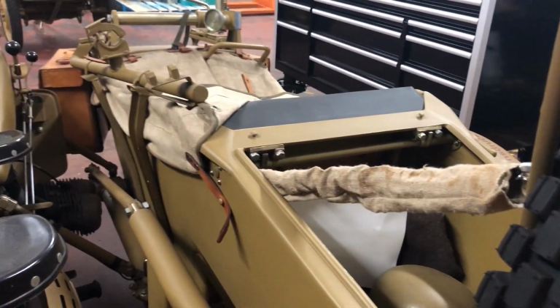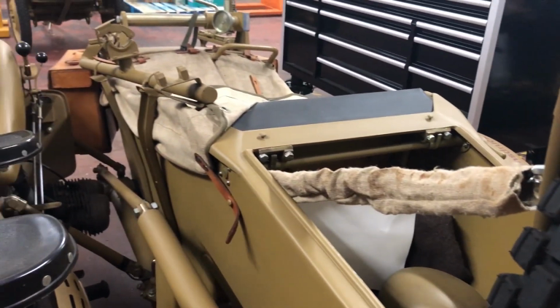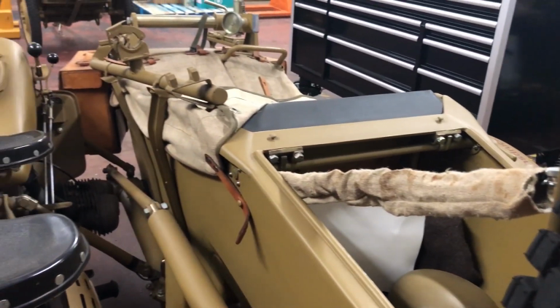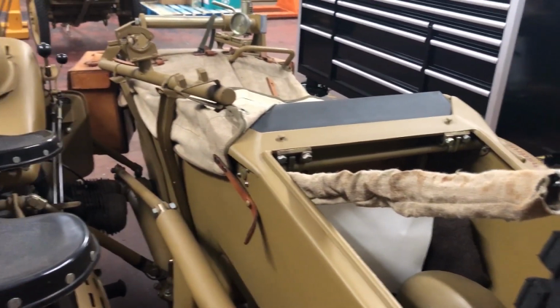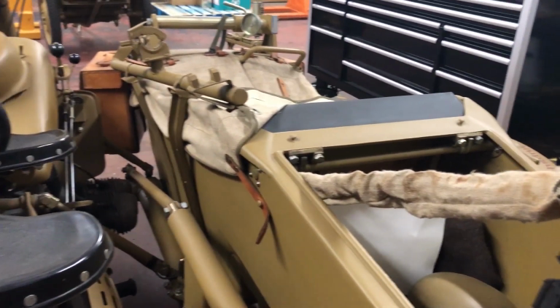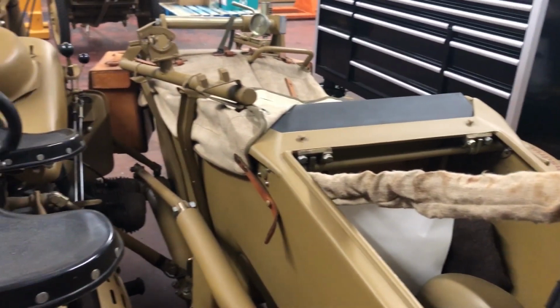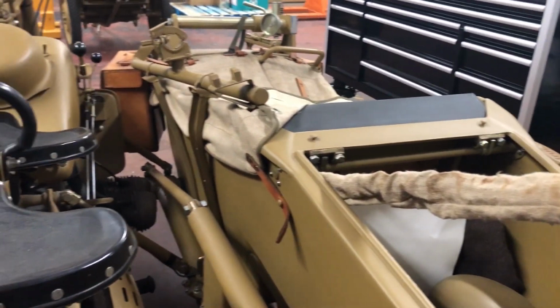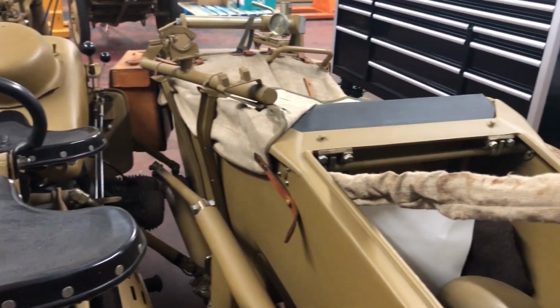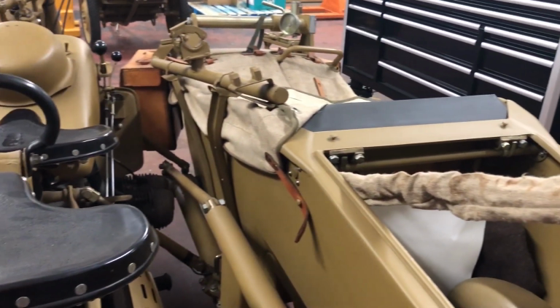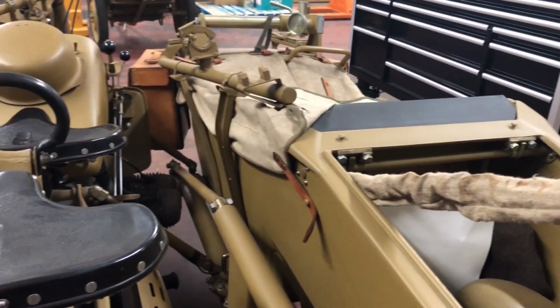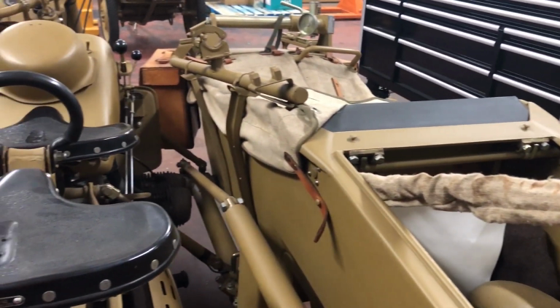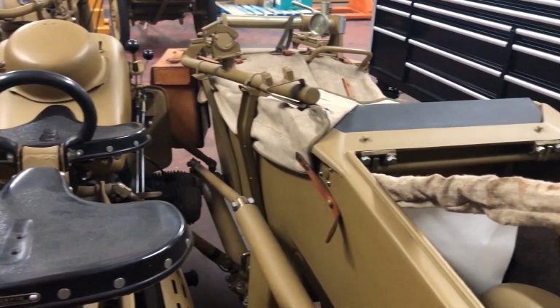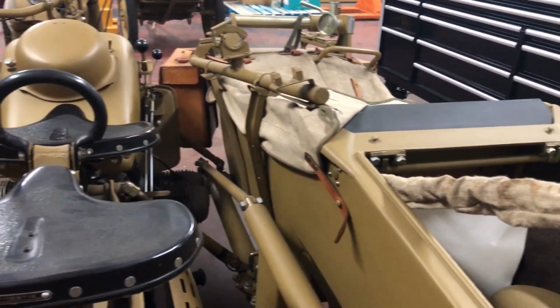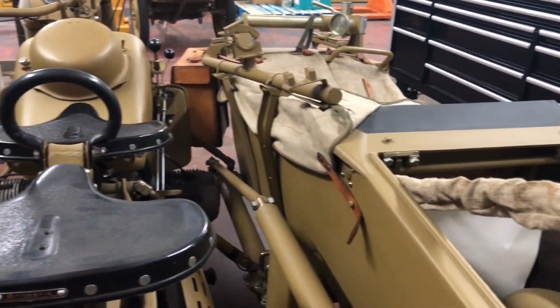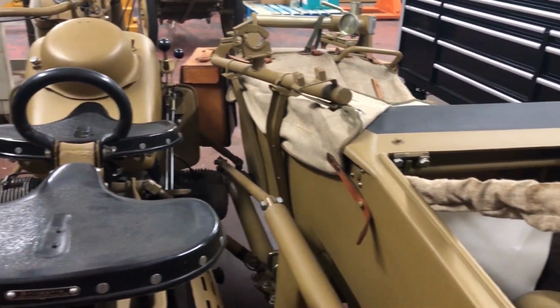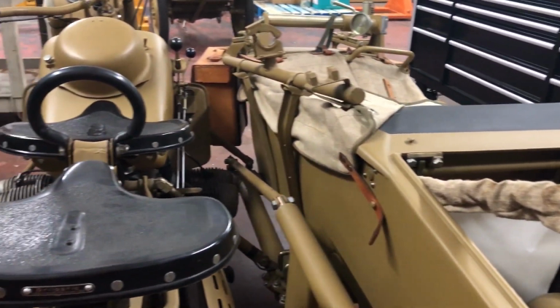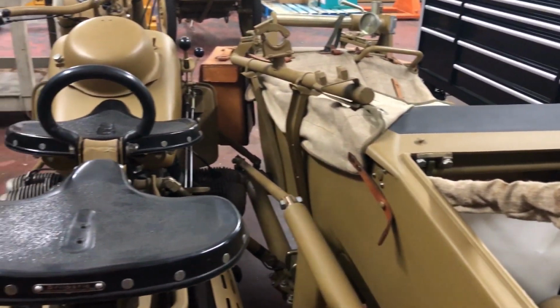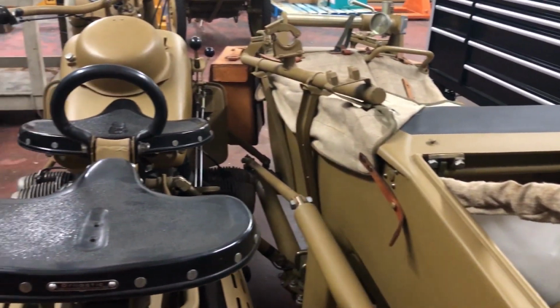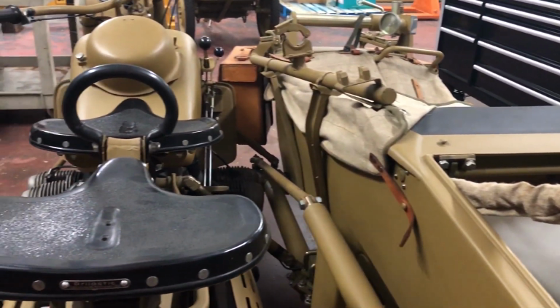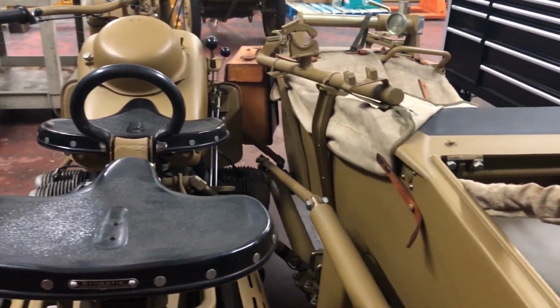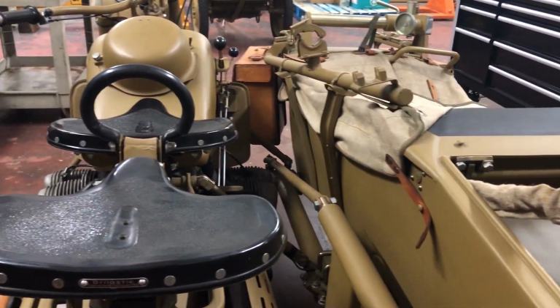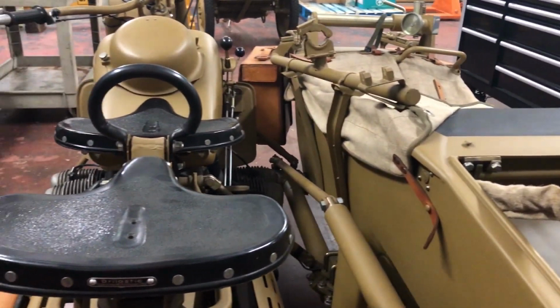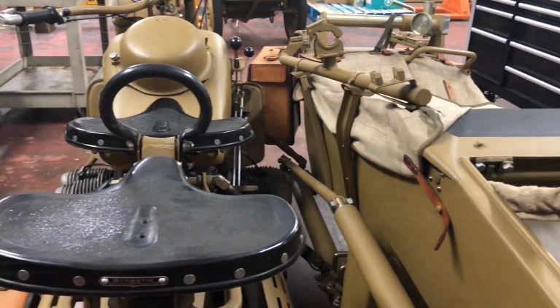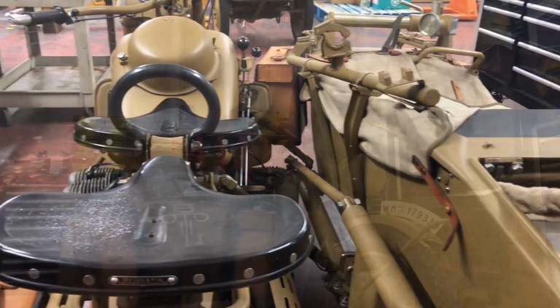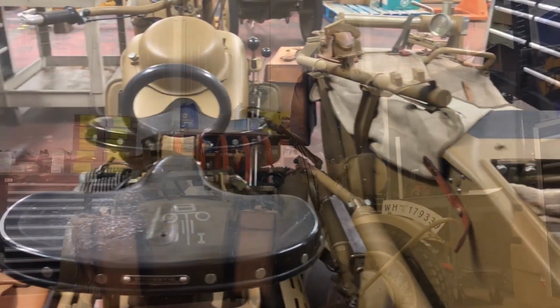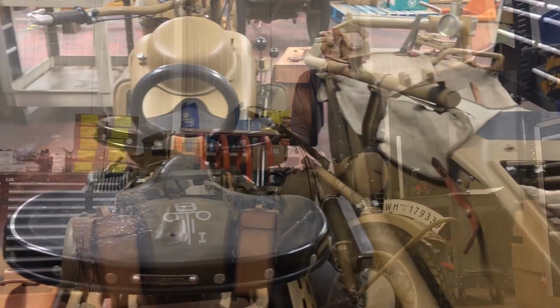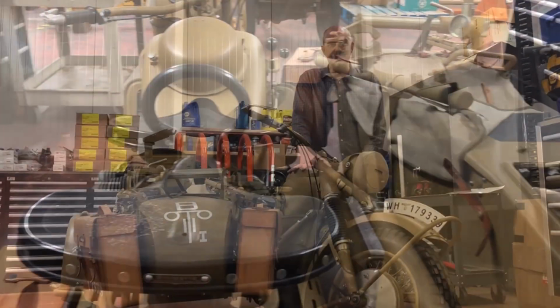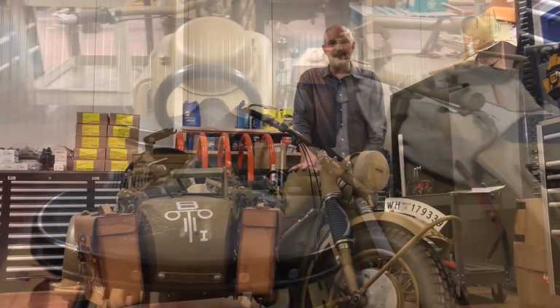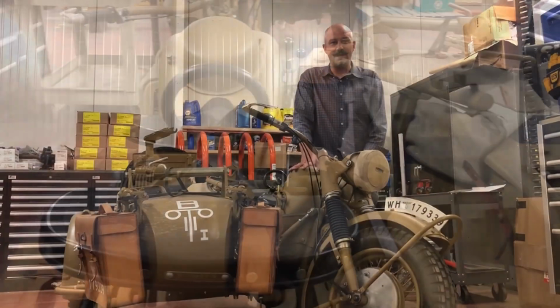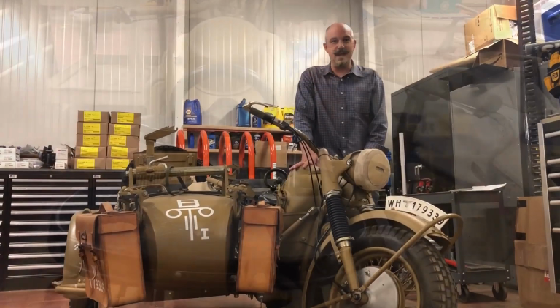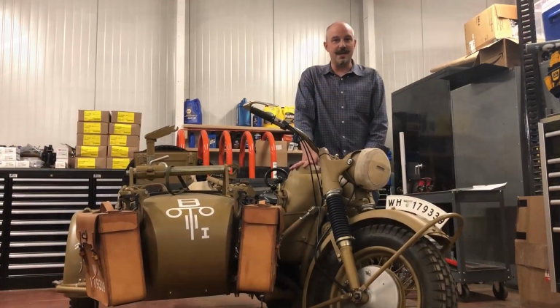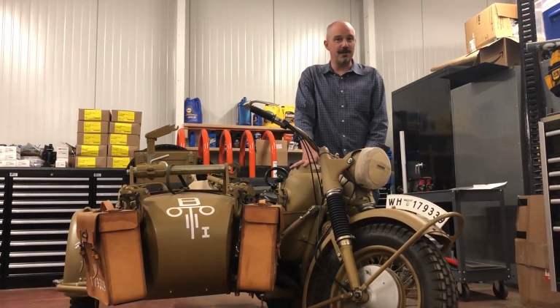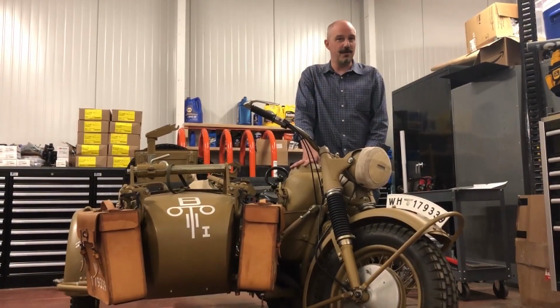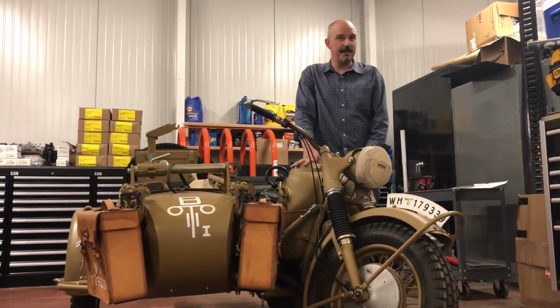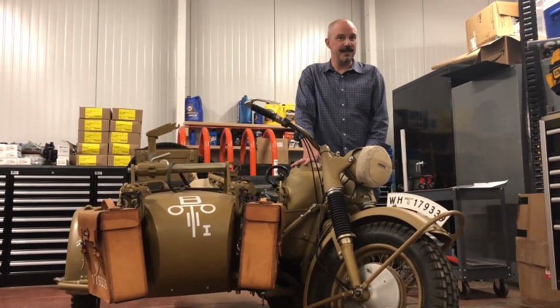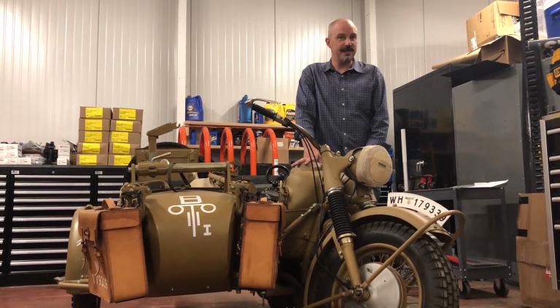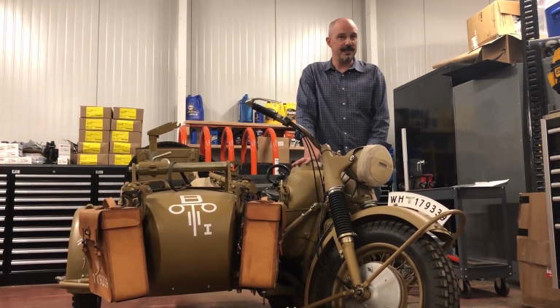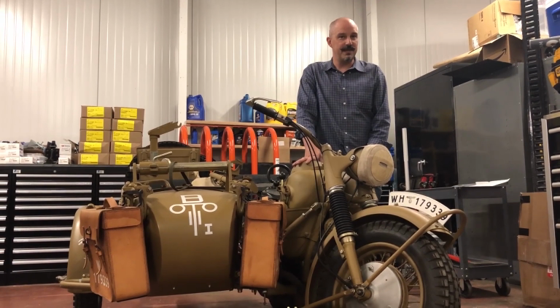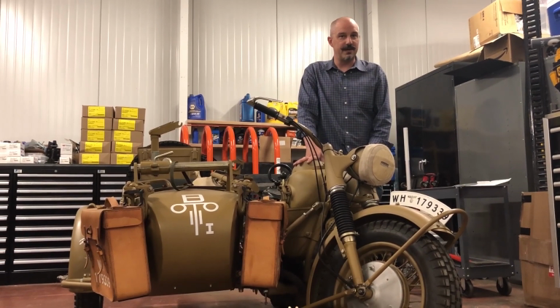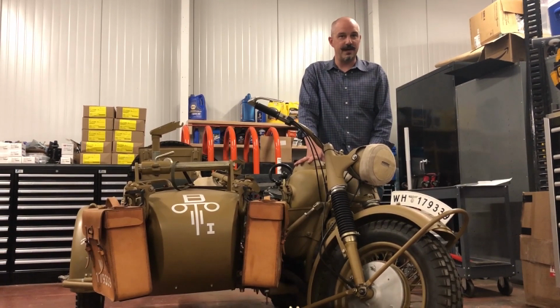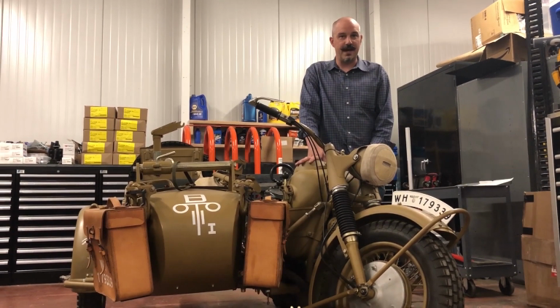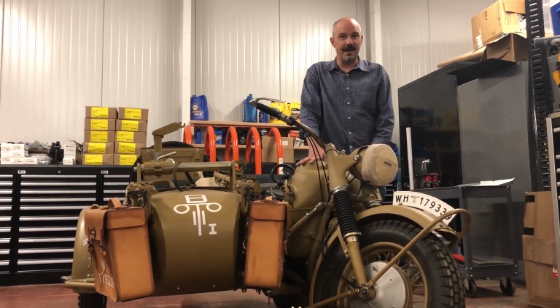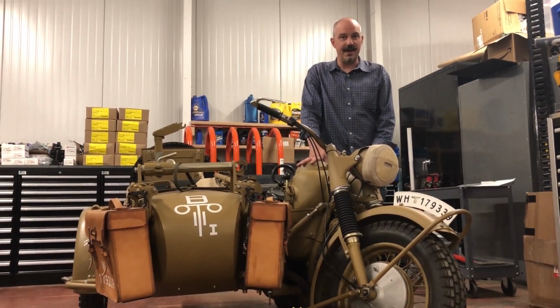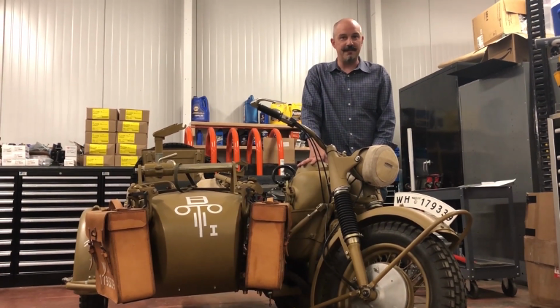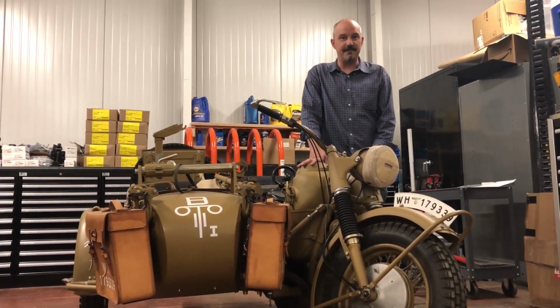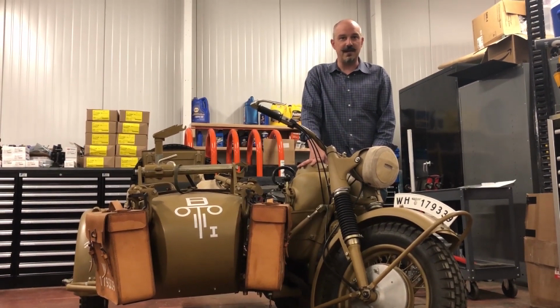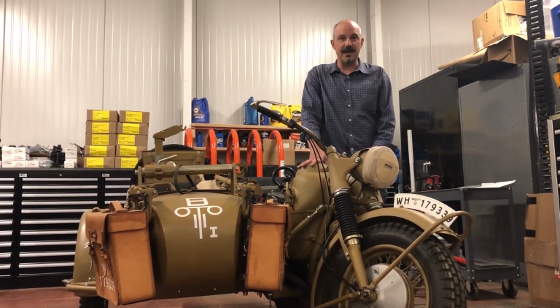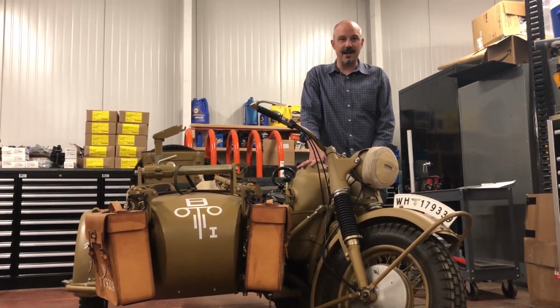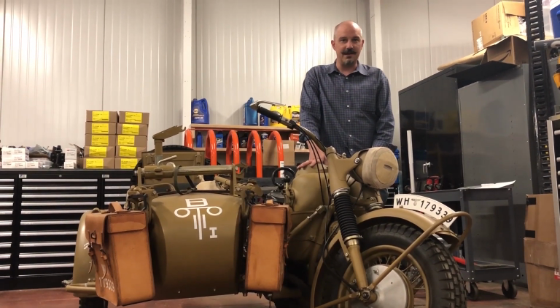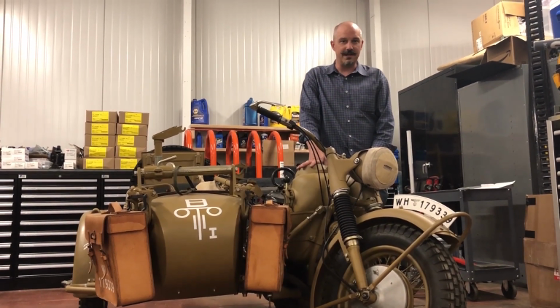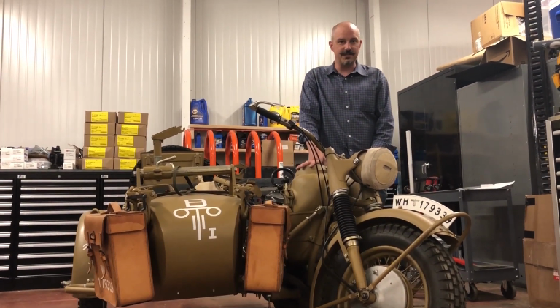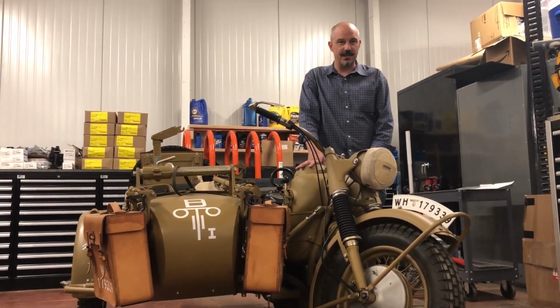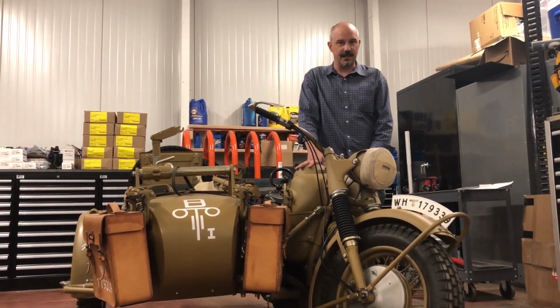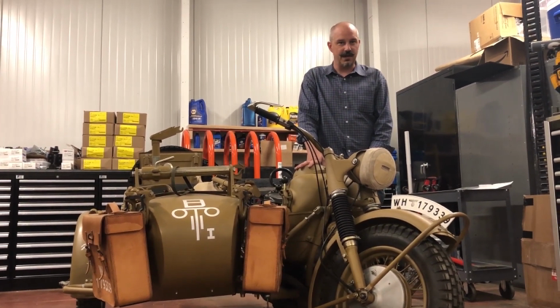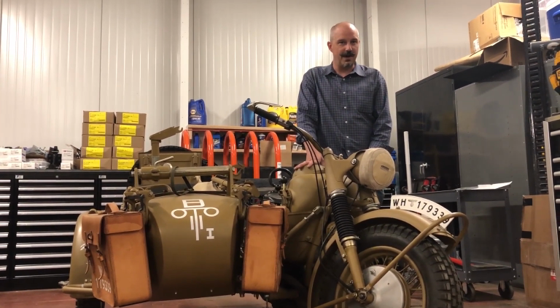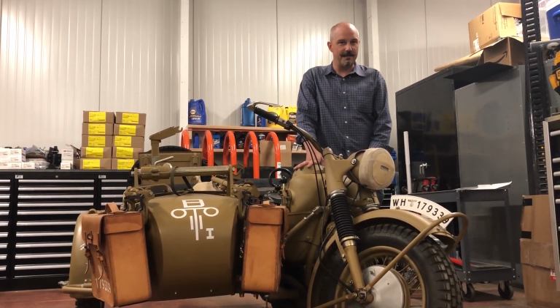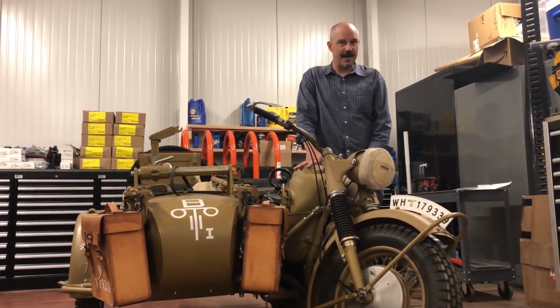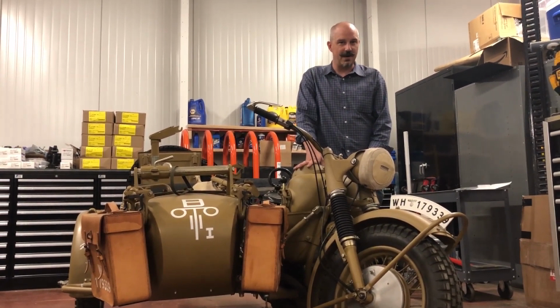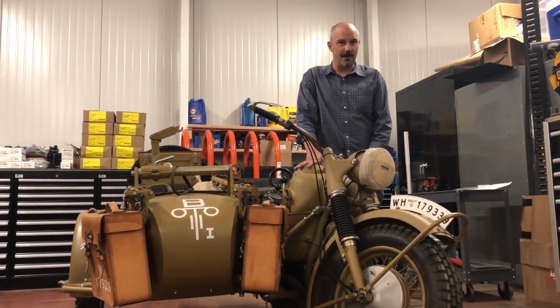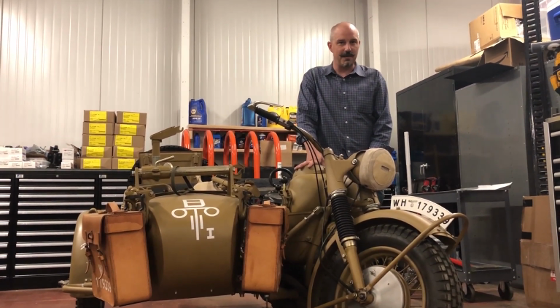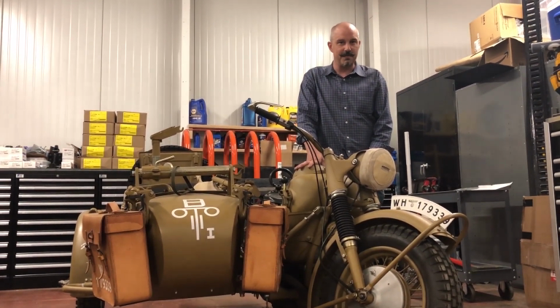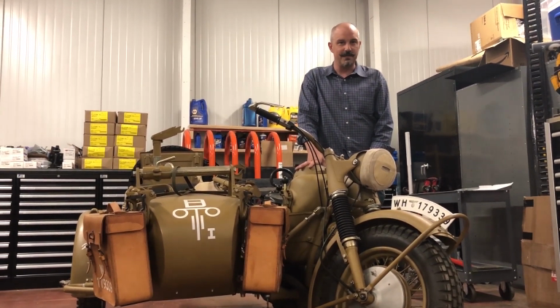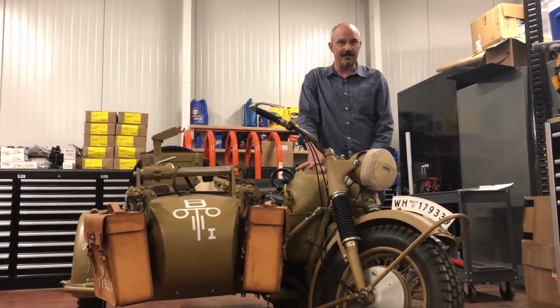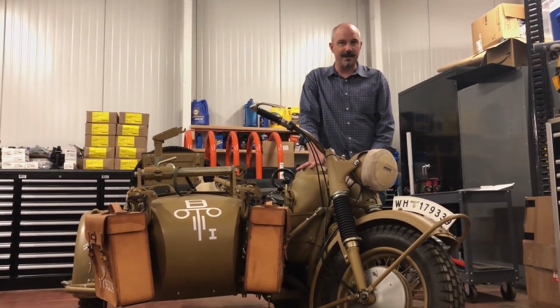You can see this bike unveiled at European Theatre Day at Flying Heritage and Combat Armor Museum.